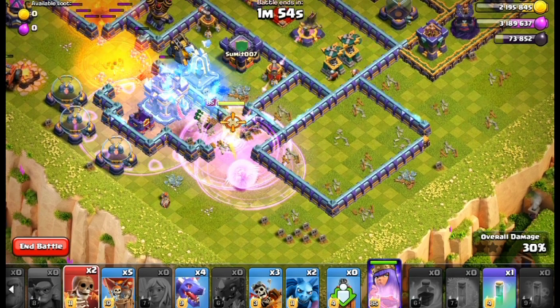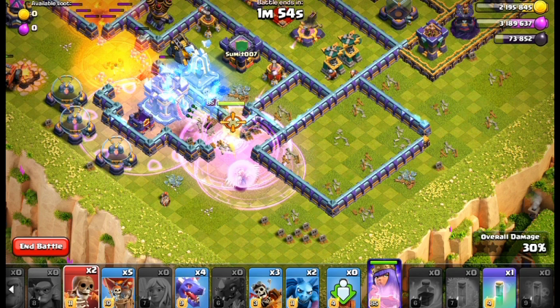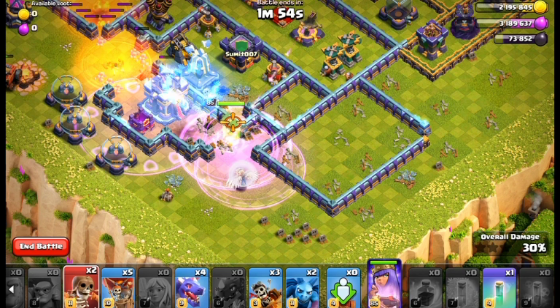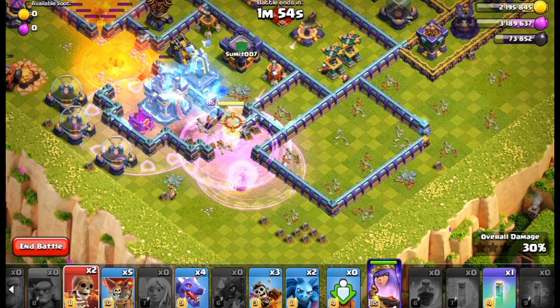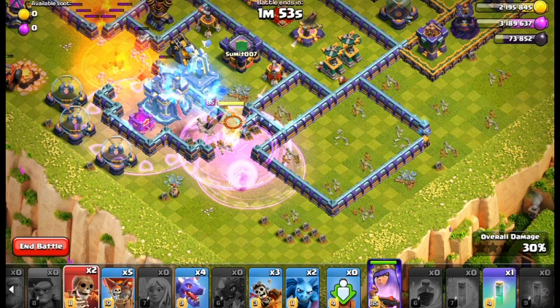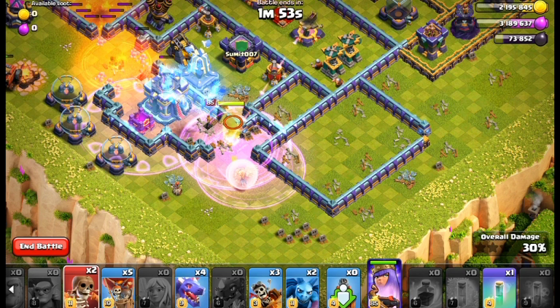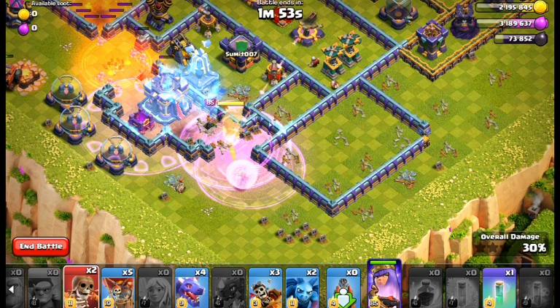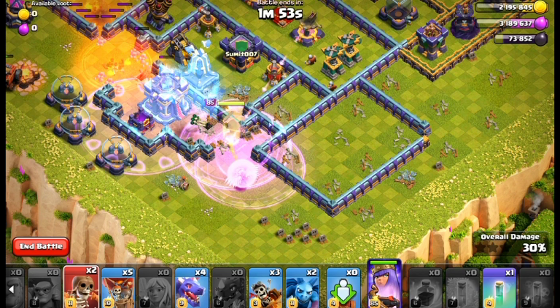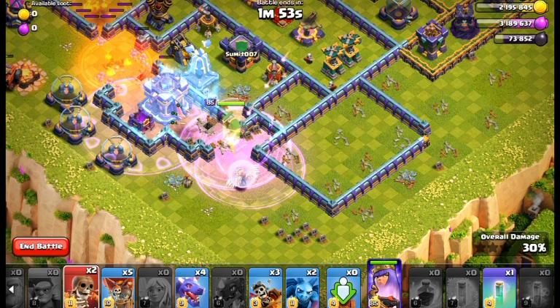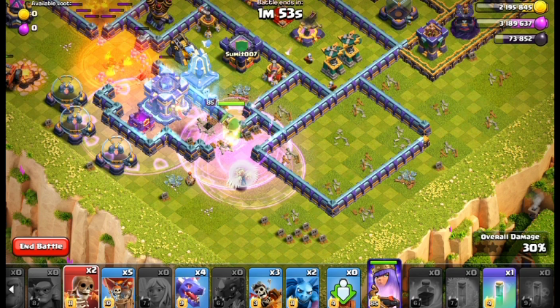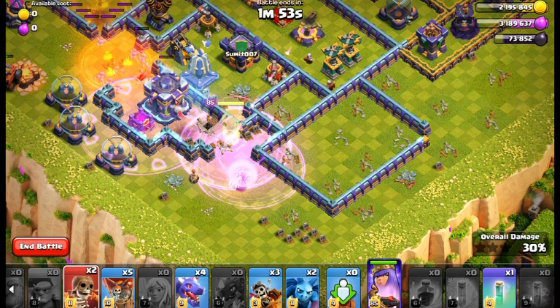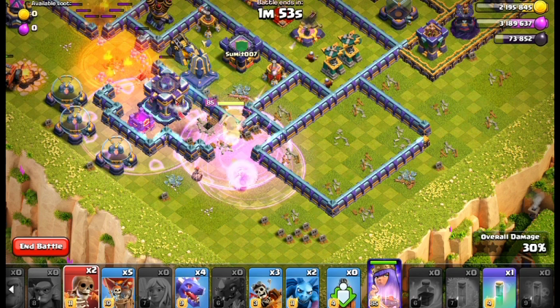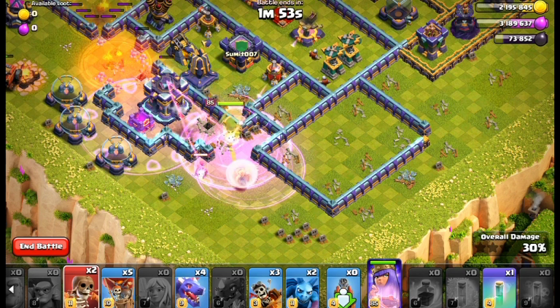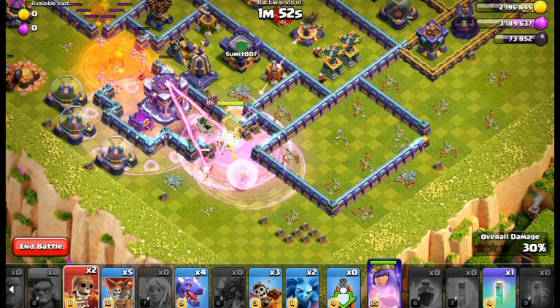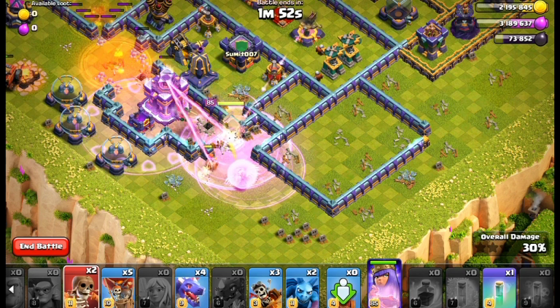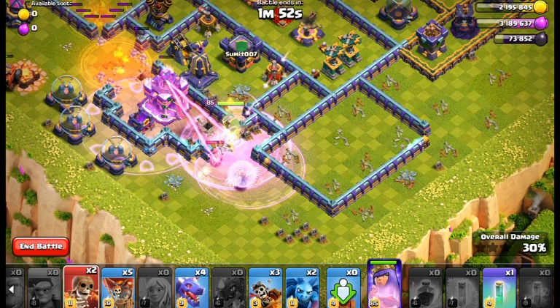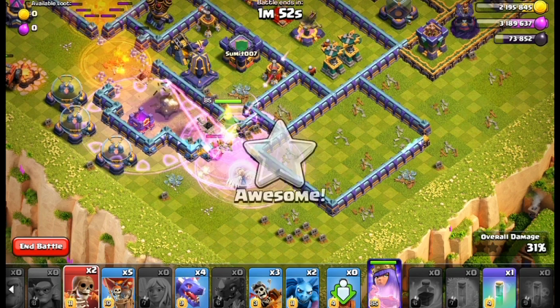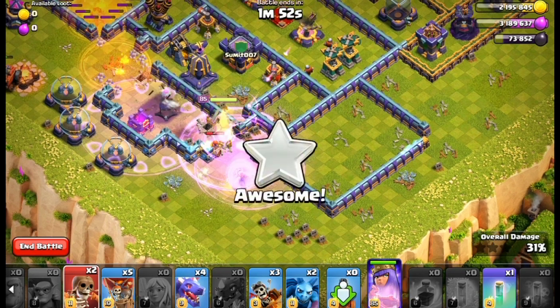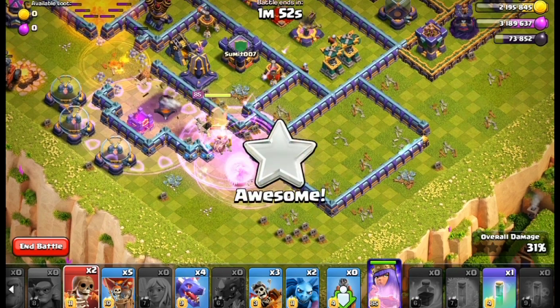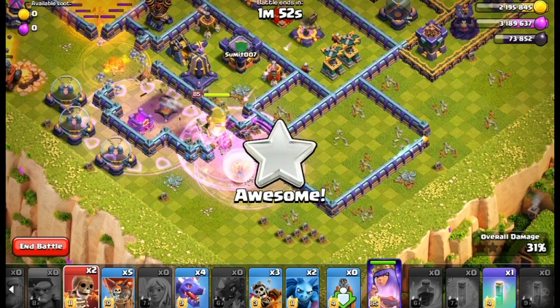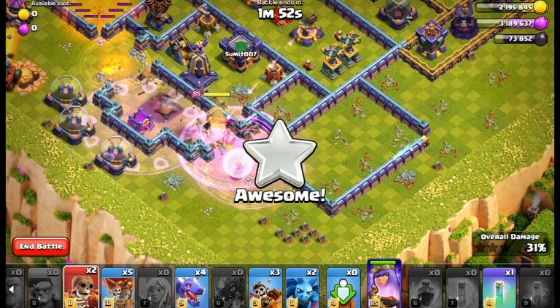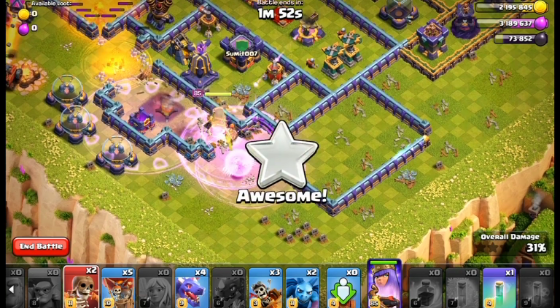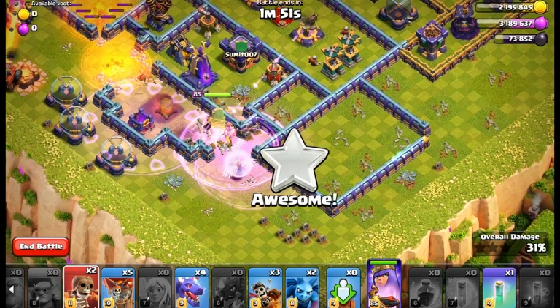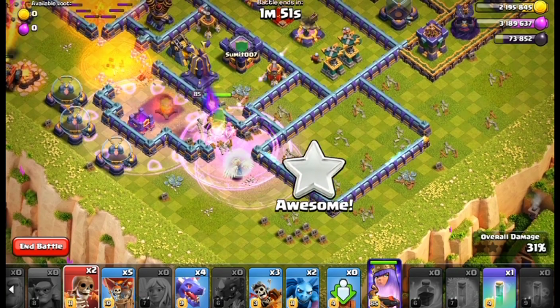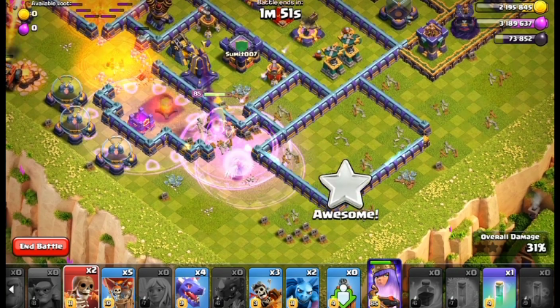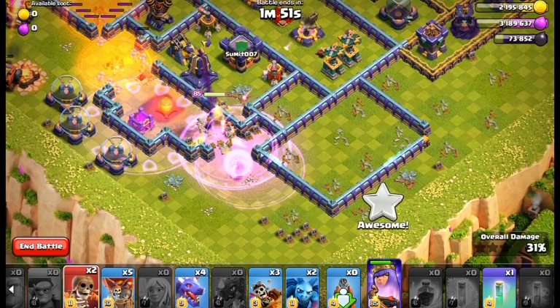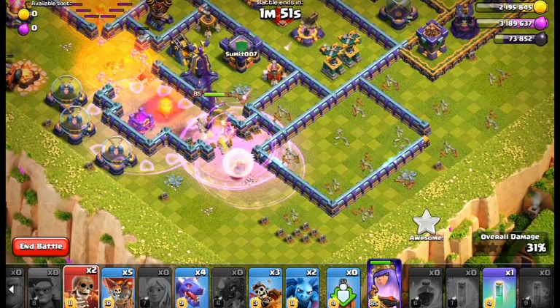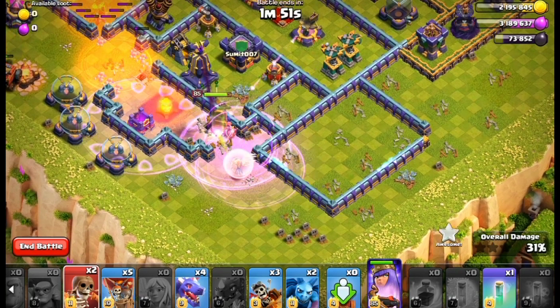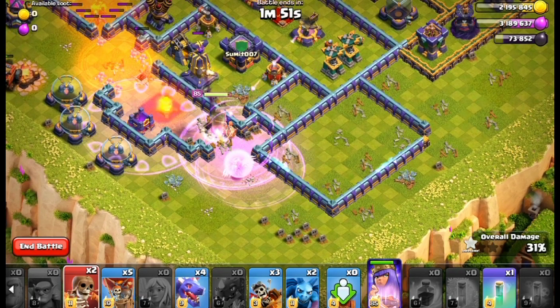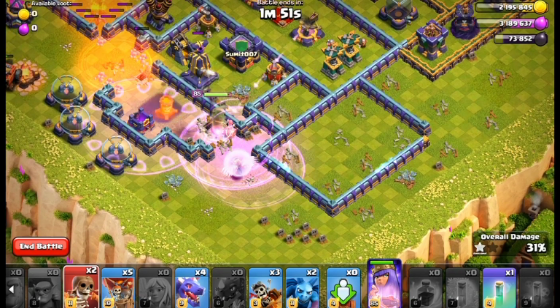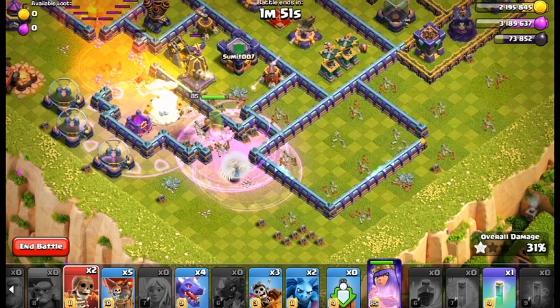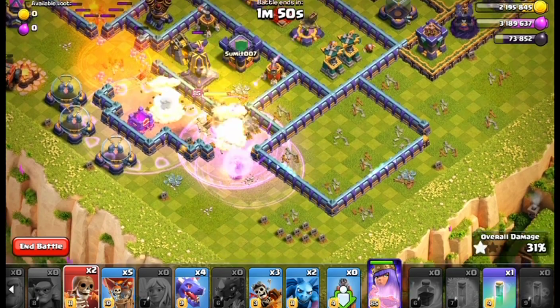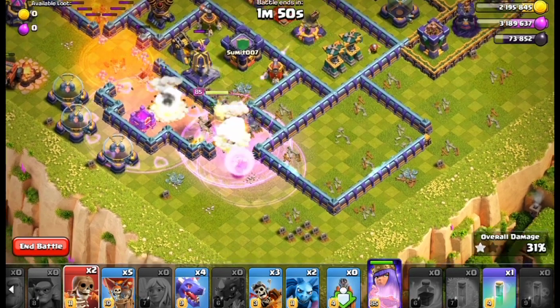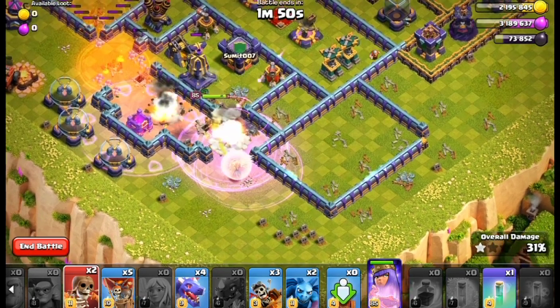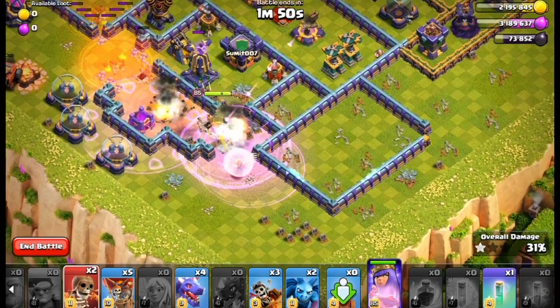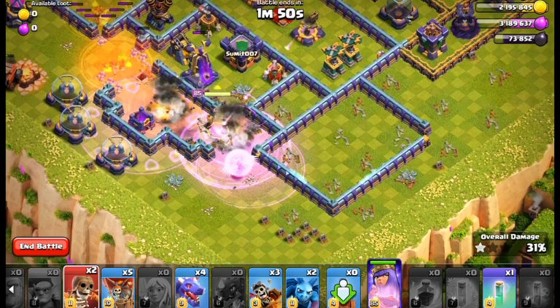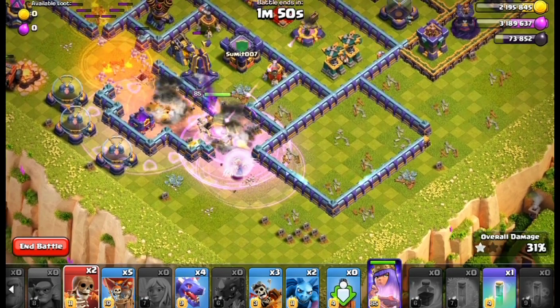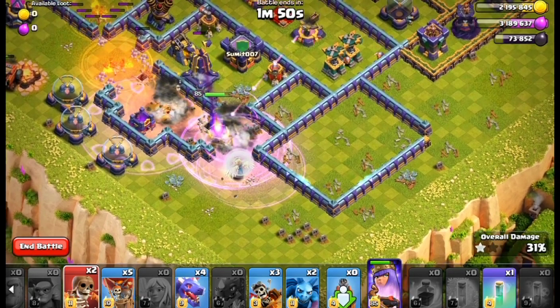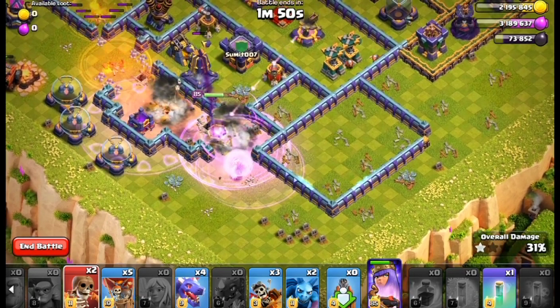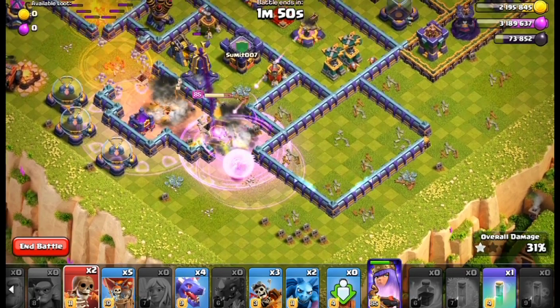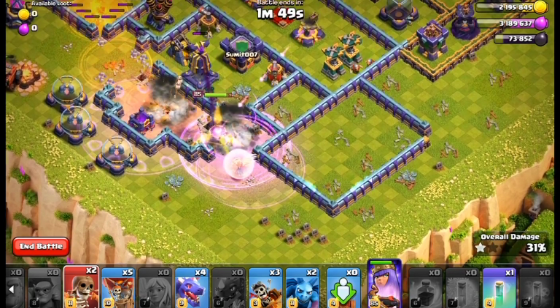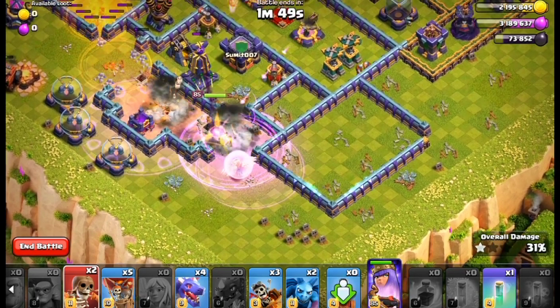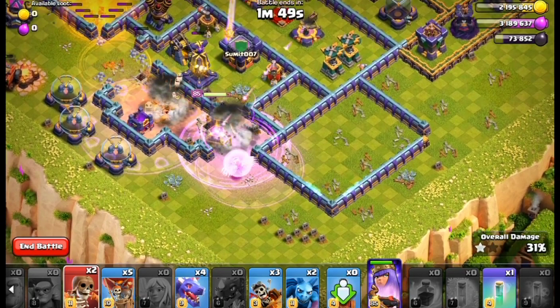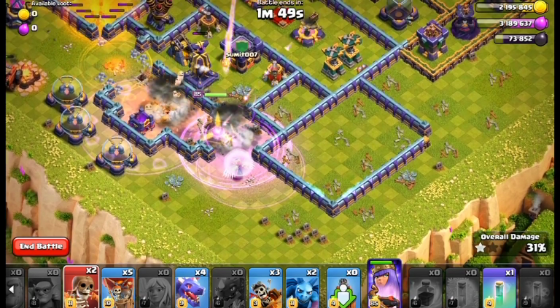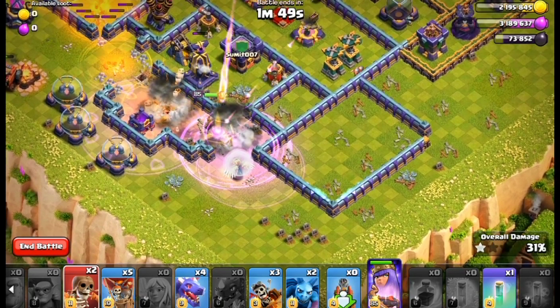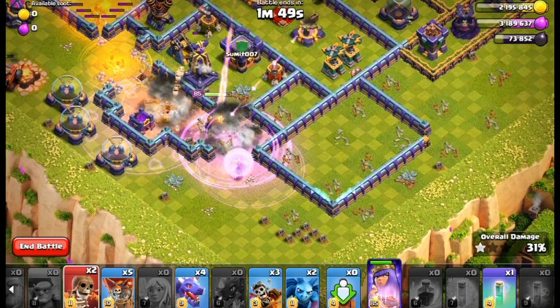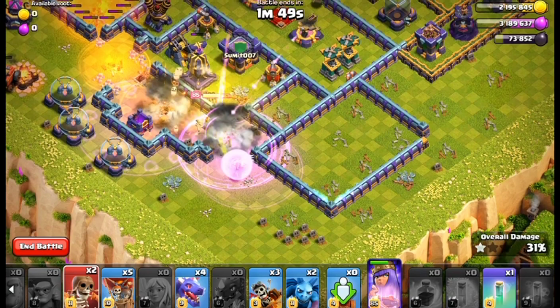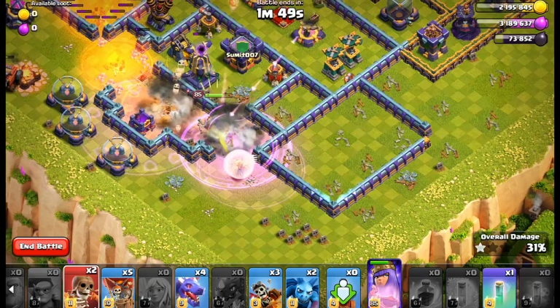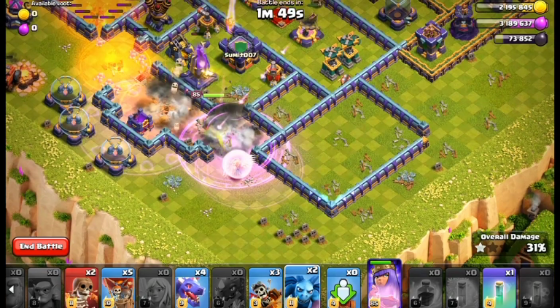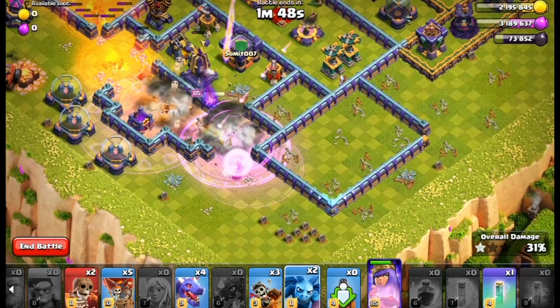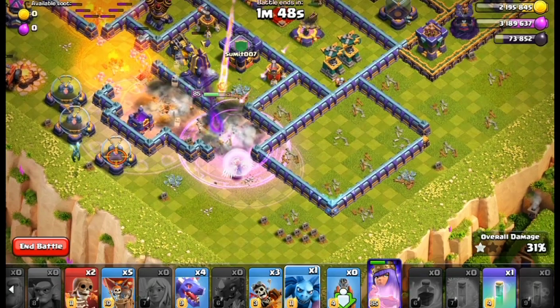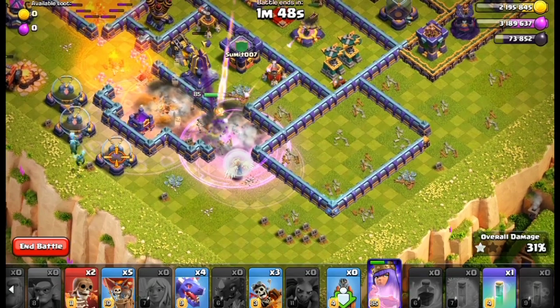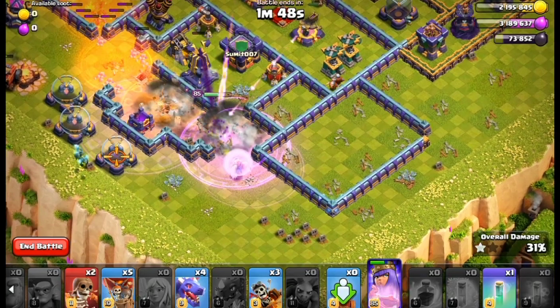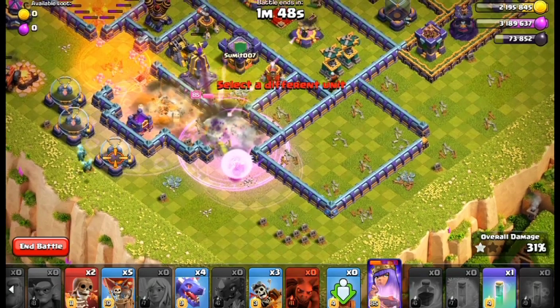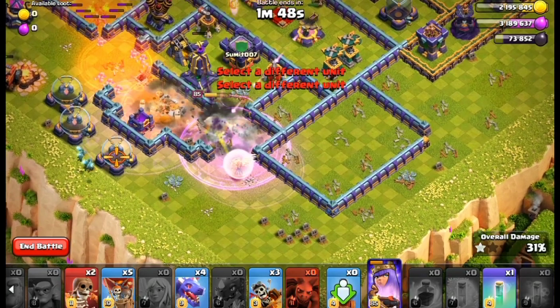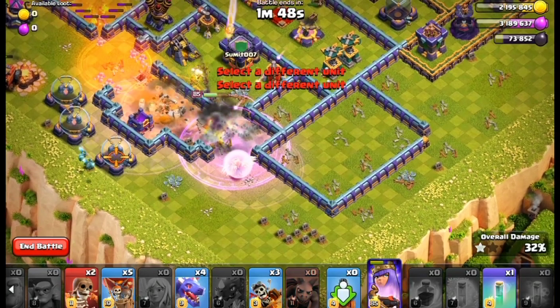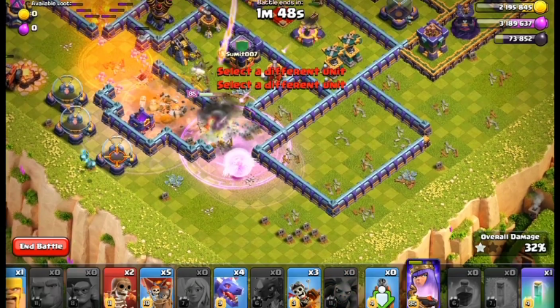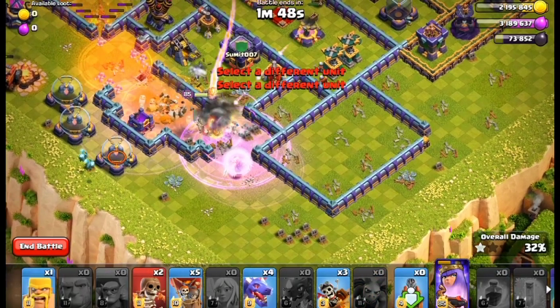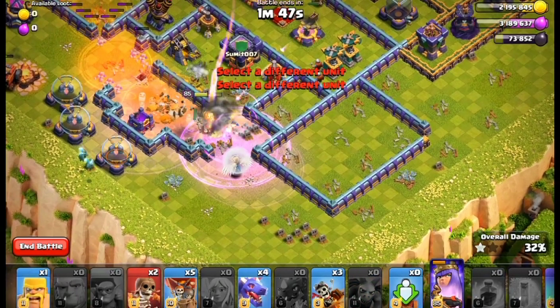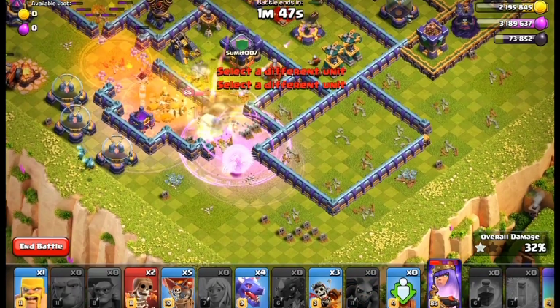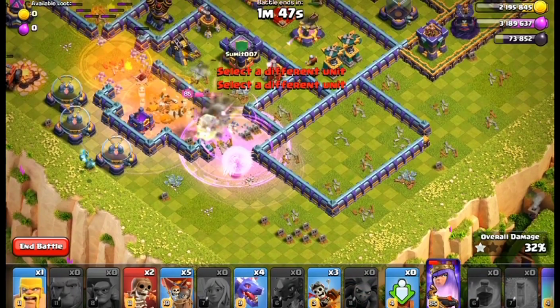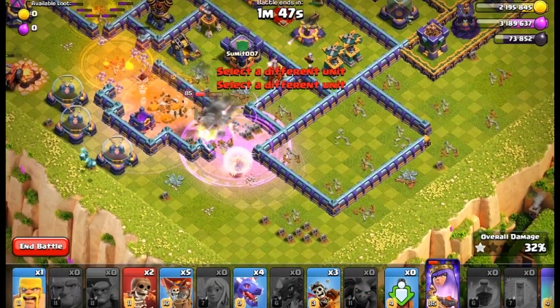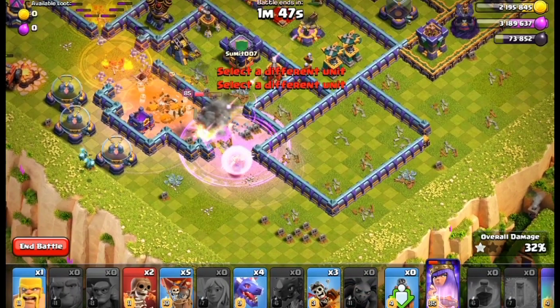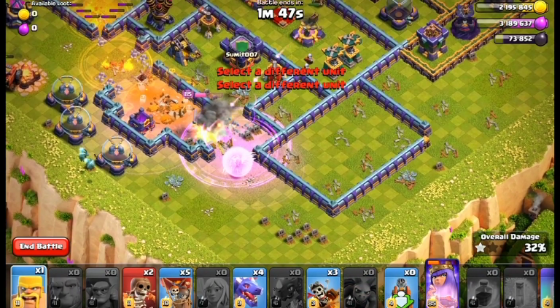Now use the wall breakers to make a way in. Put the minions and the remaining barbarians here.